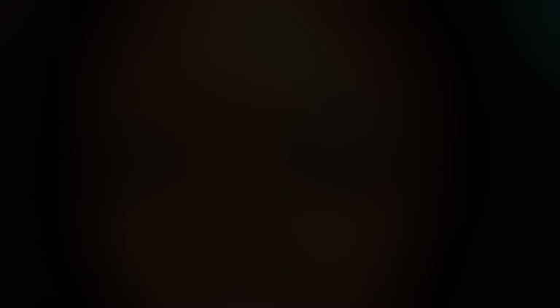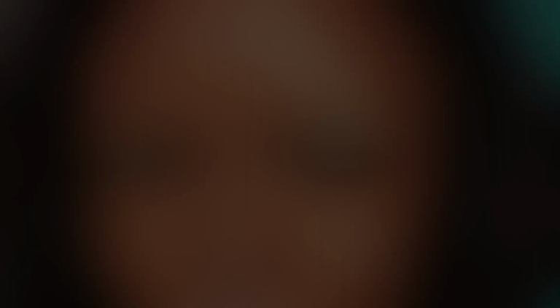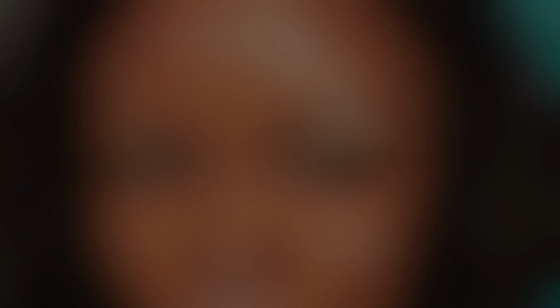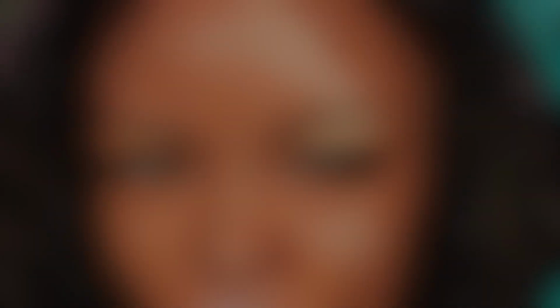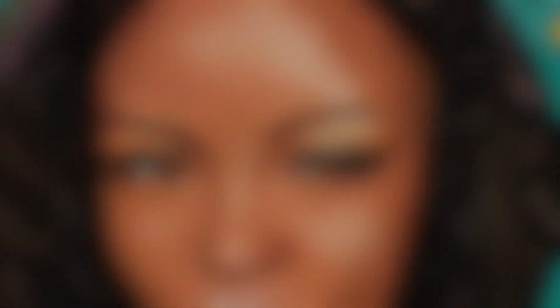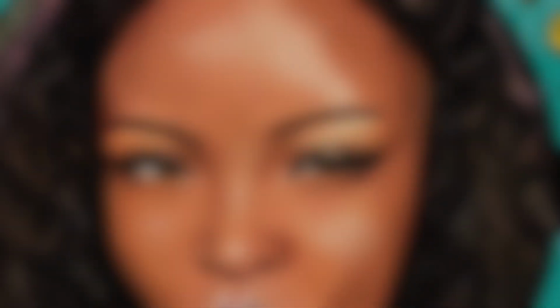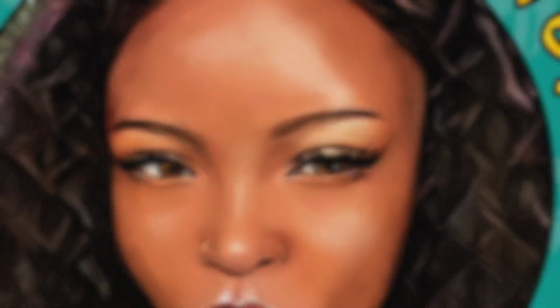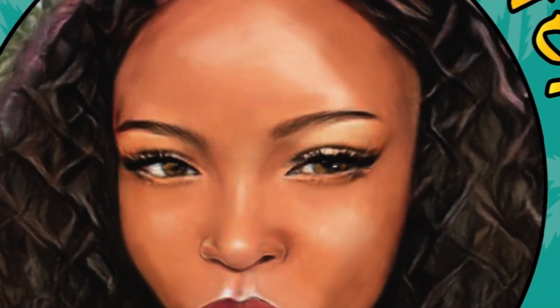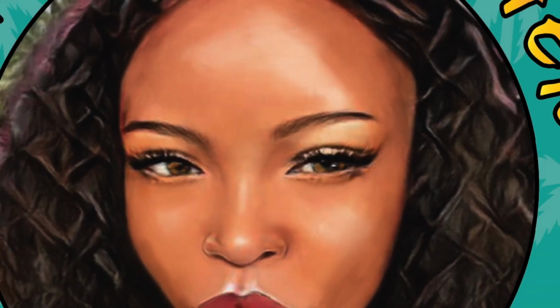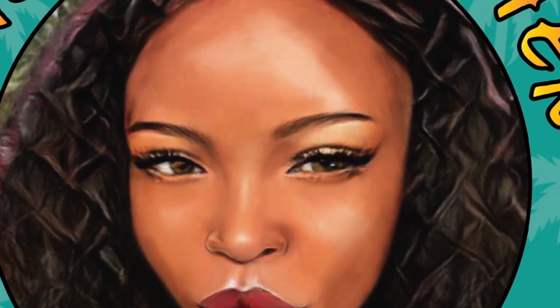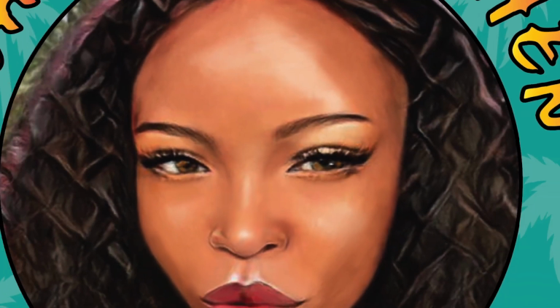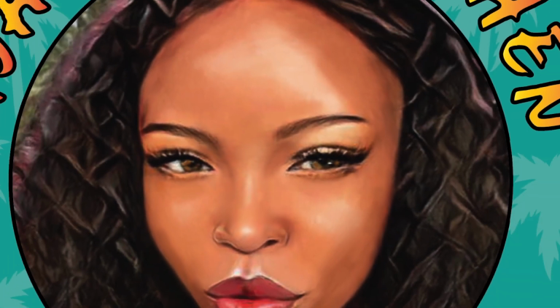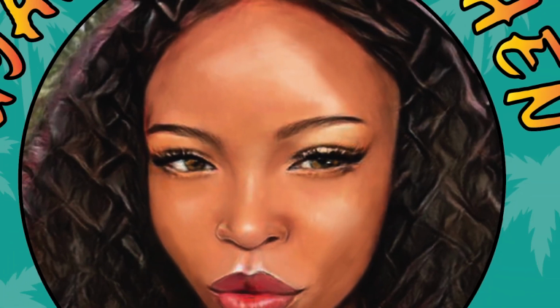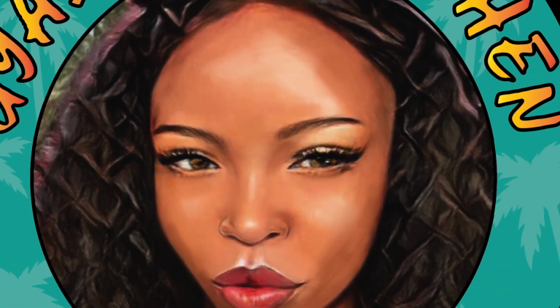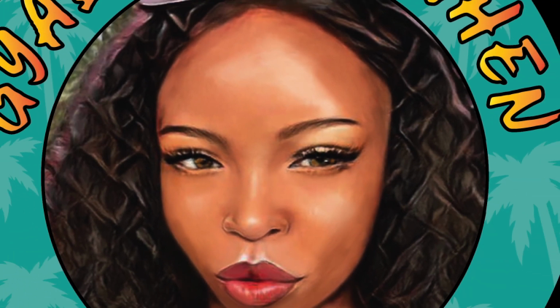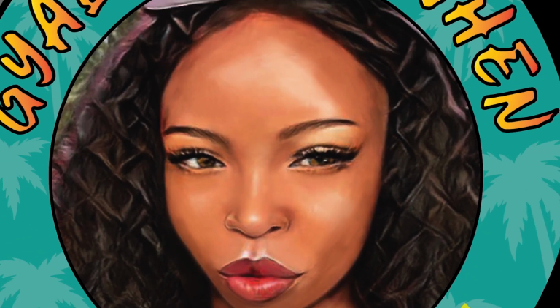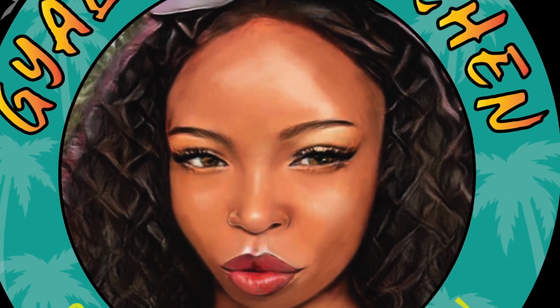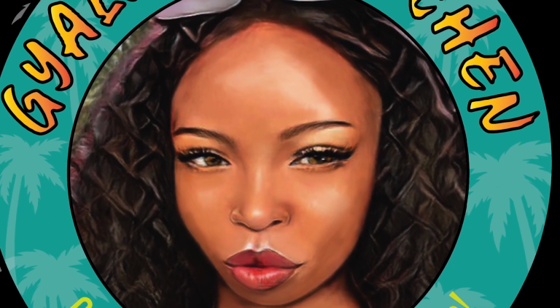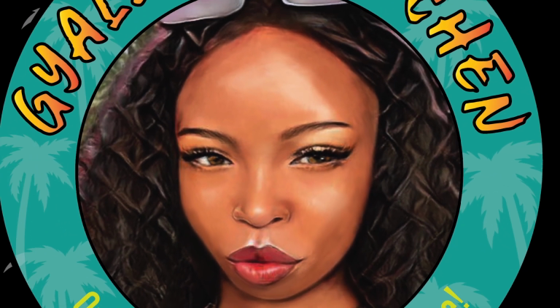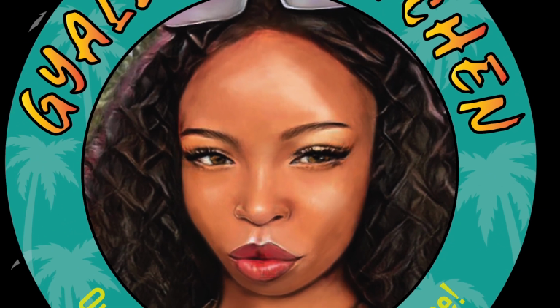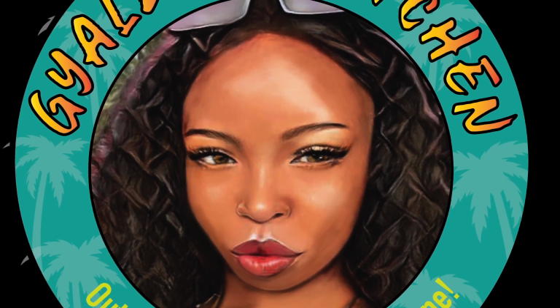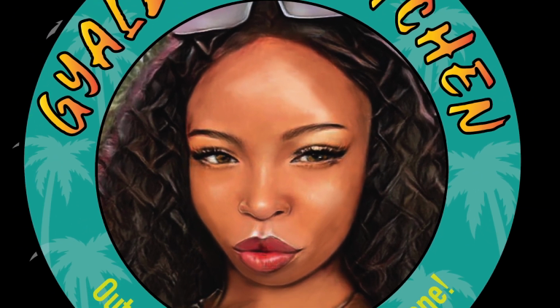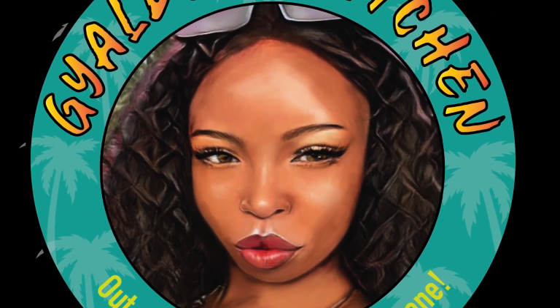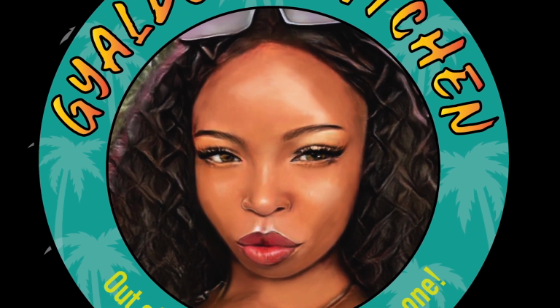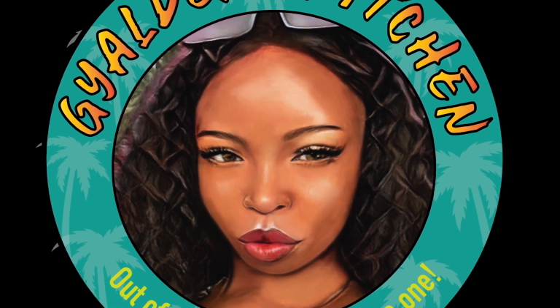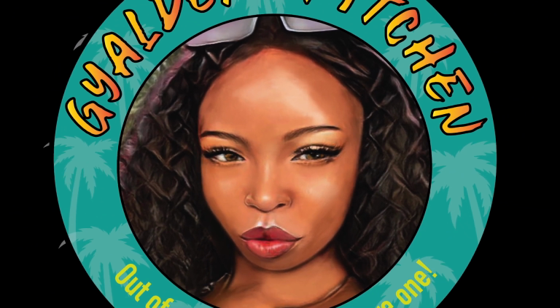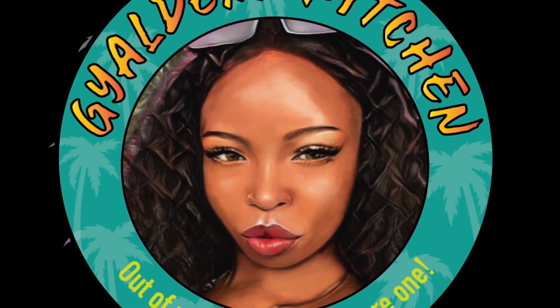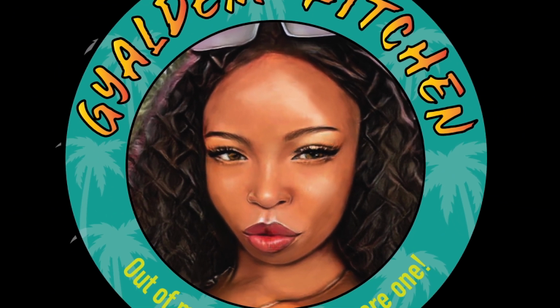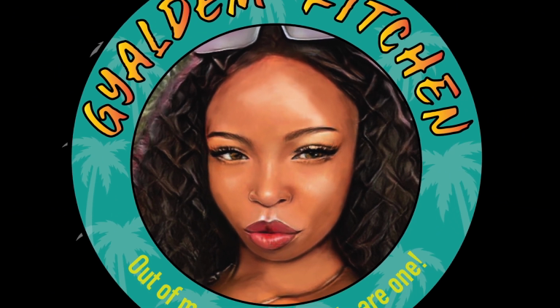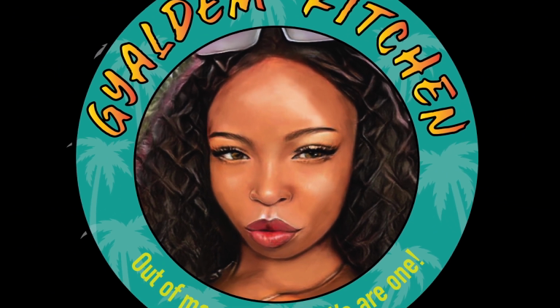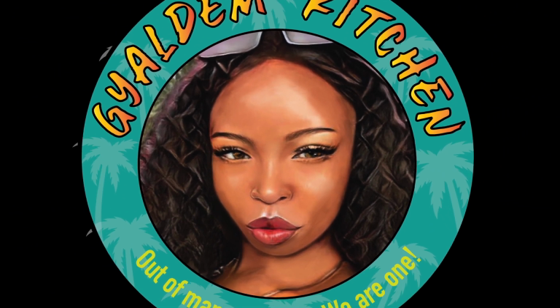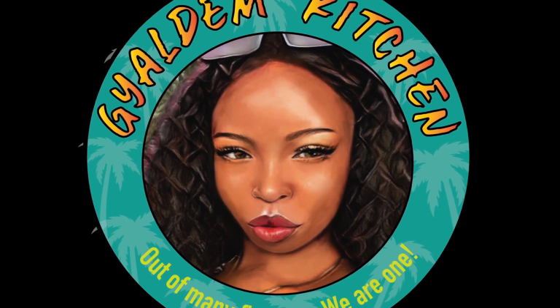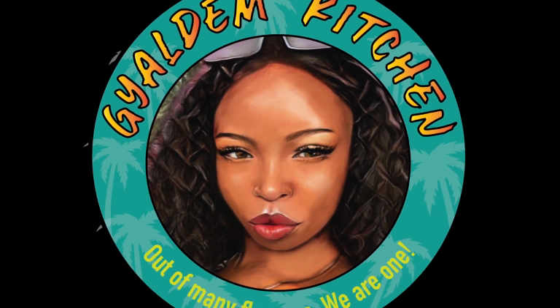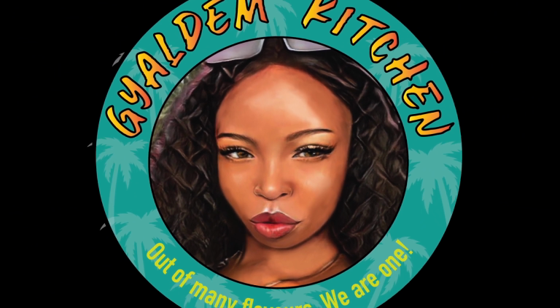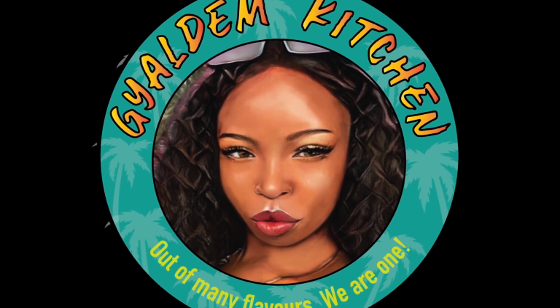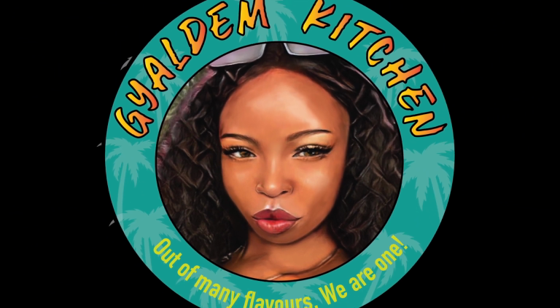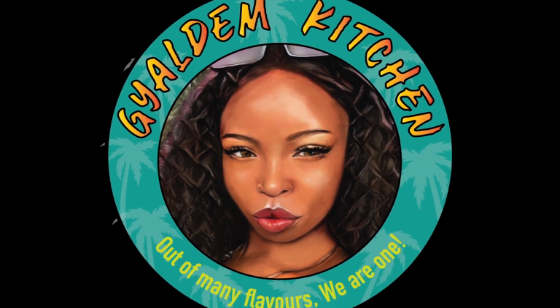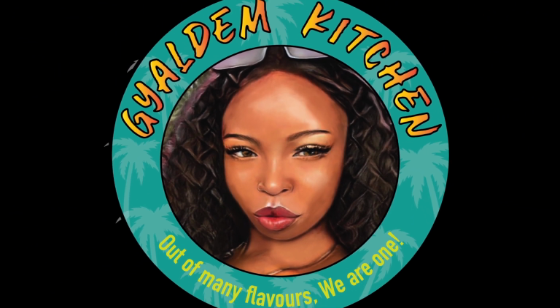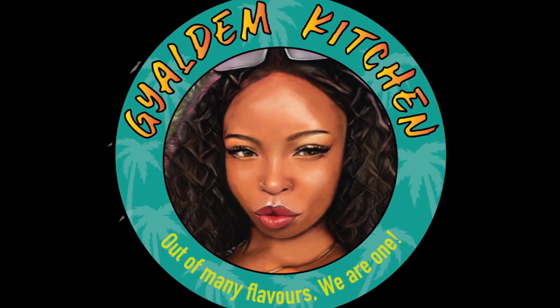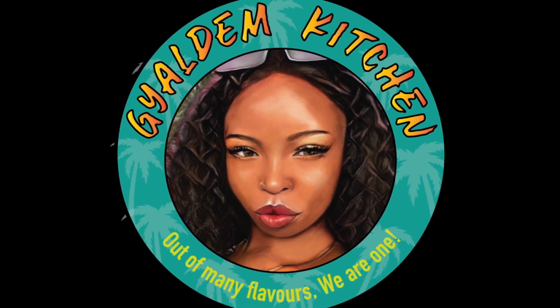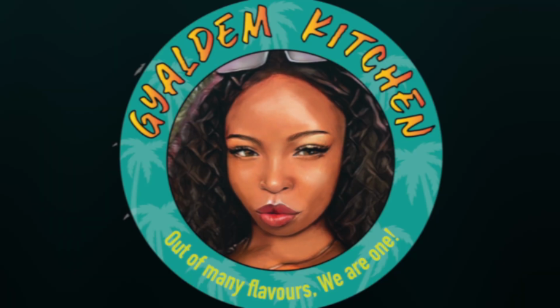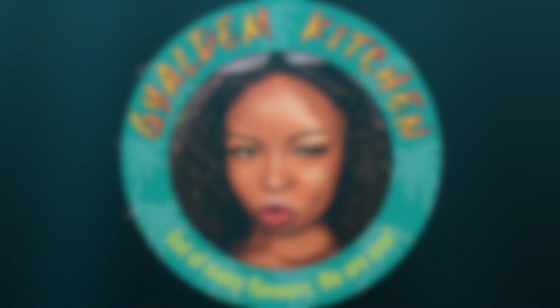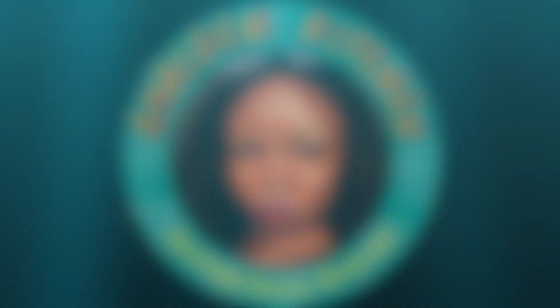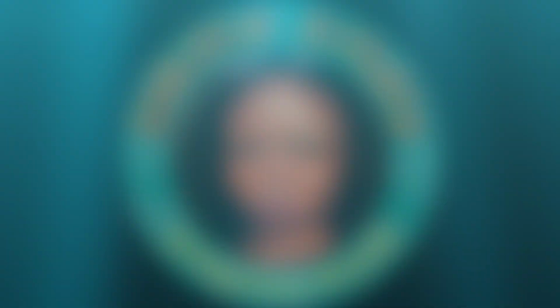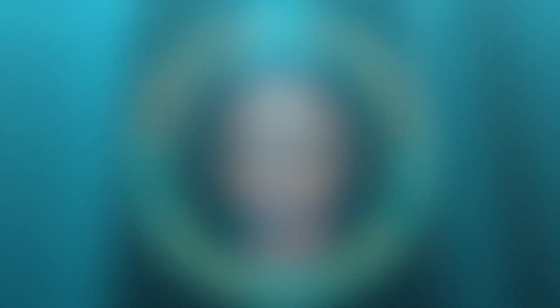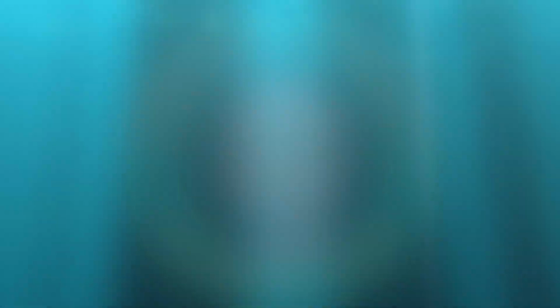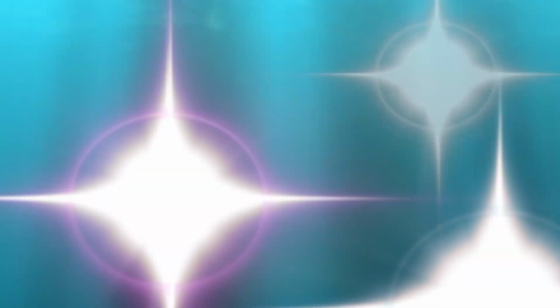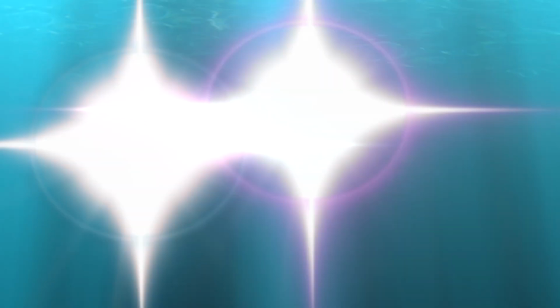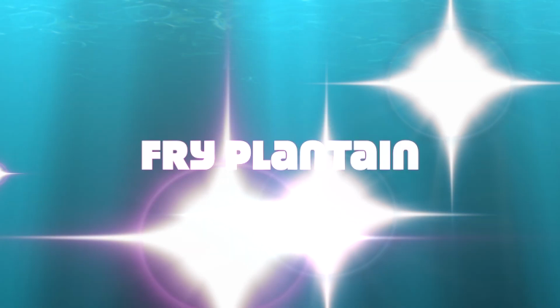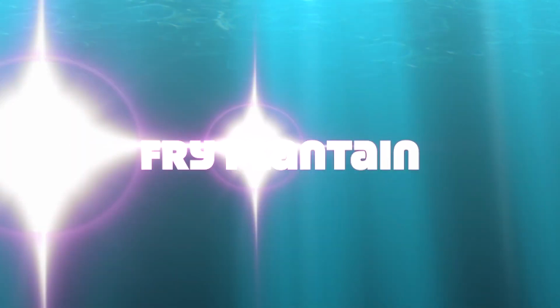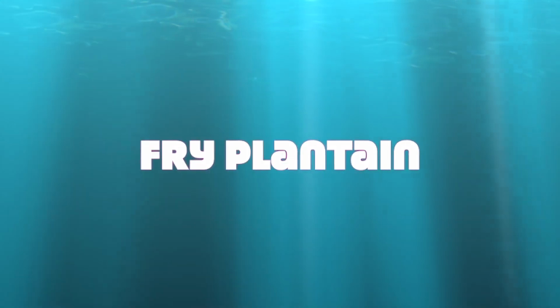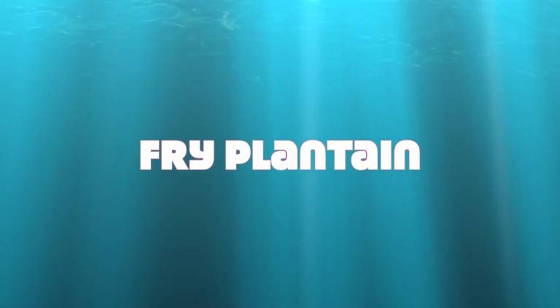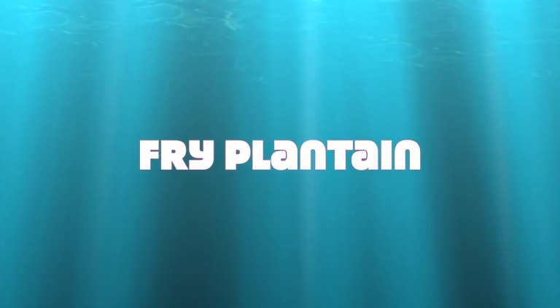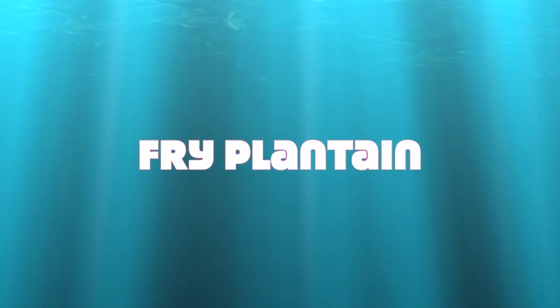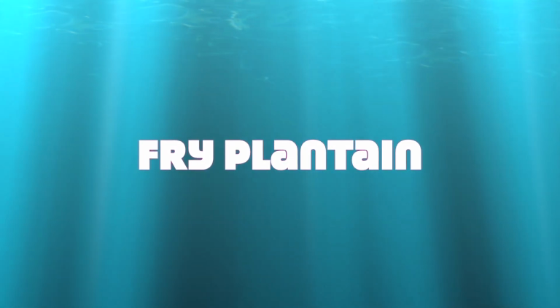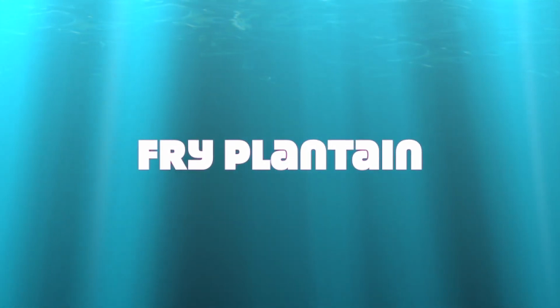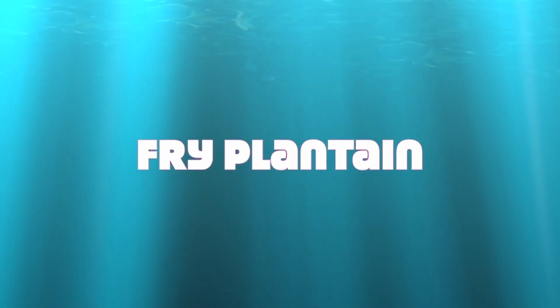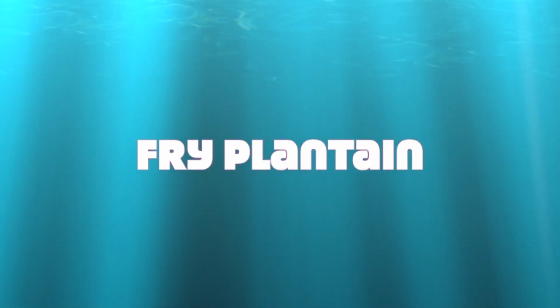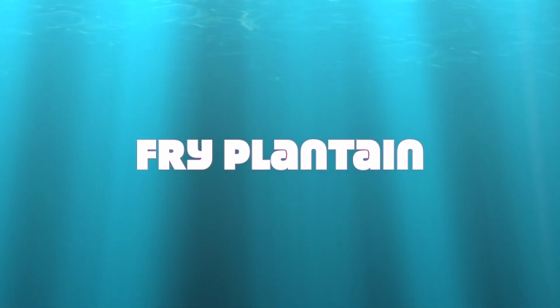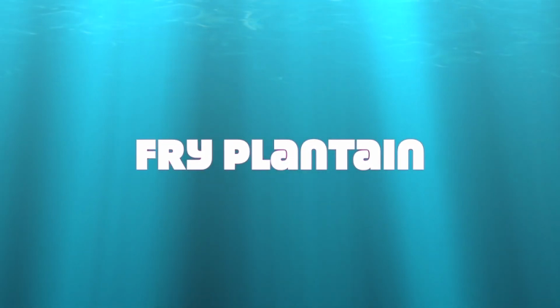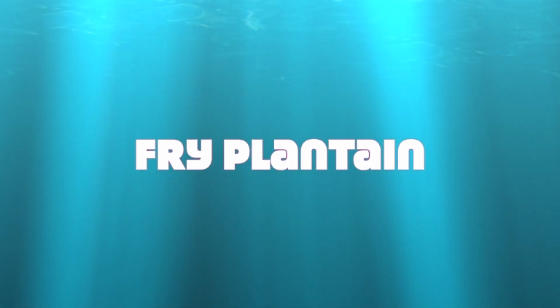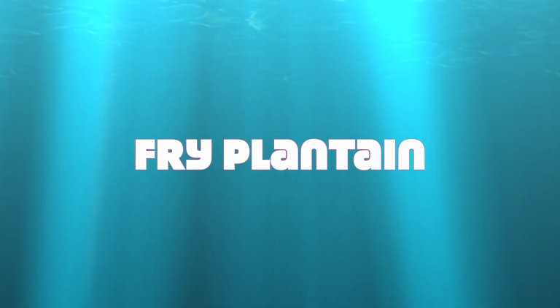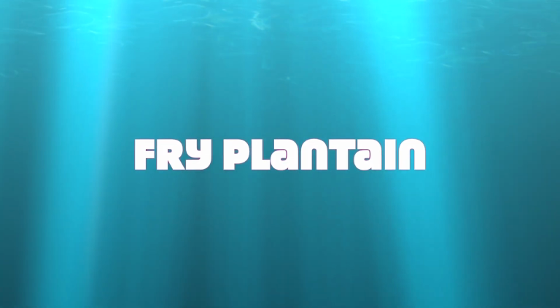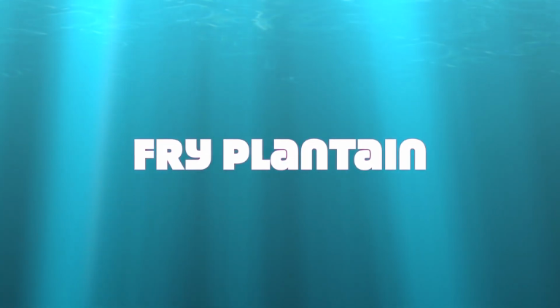Welcome to the Gyaldem Kitchen! Today I'm going to show you how to fry plantain.